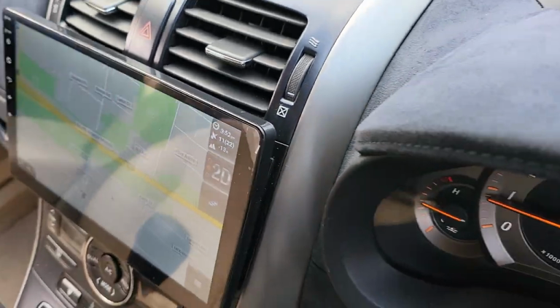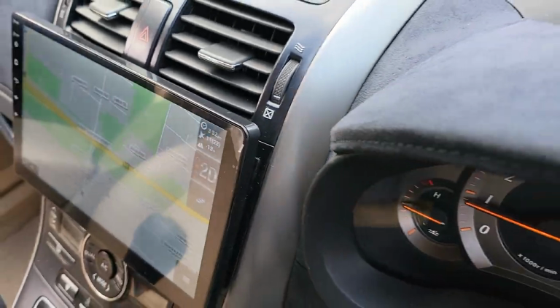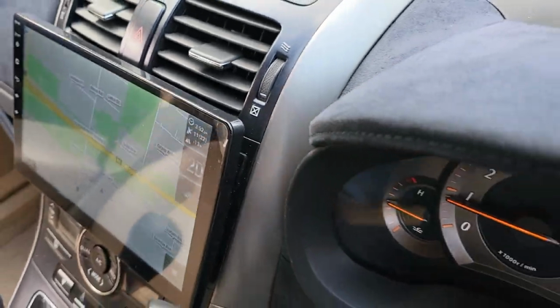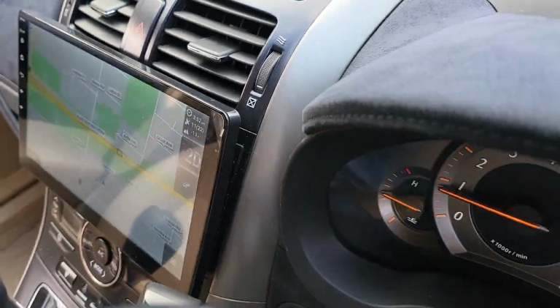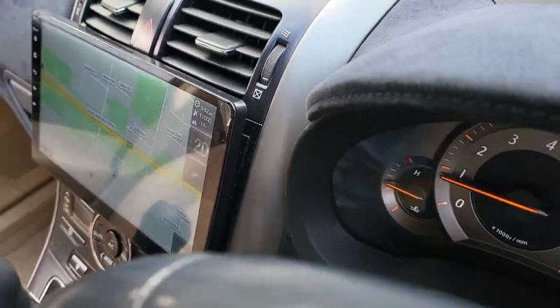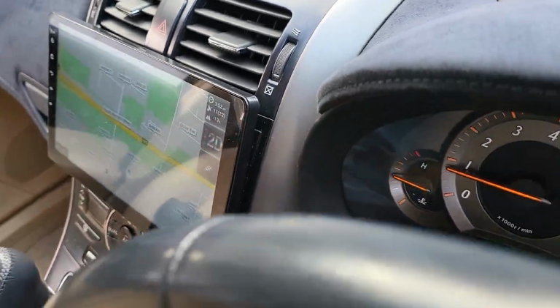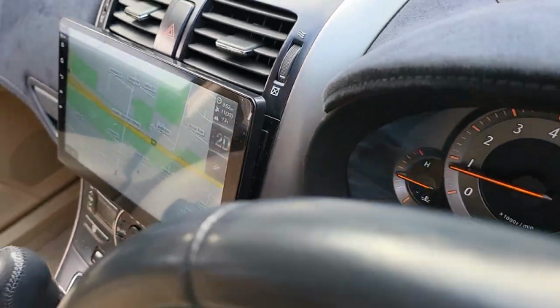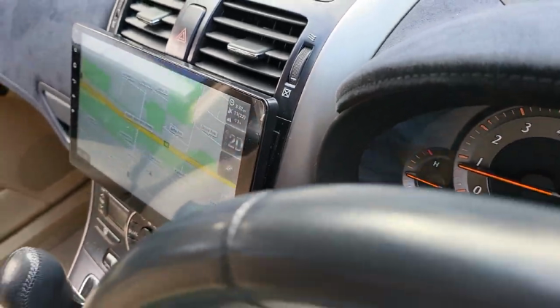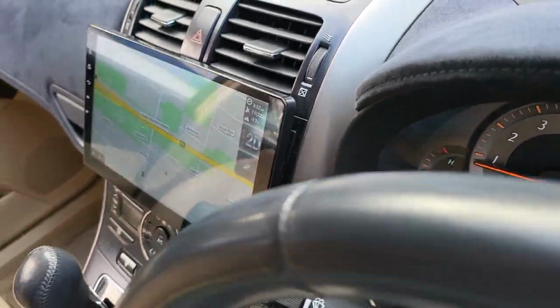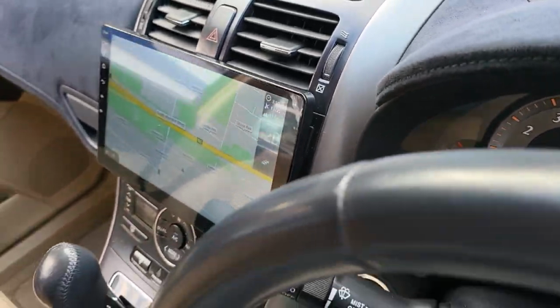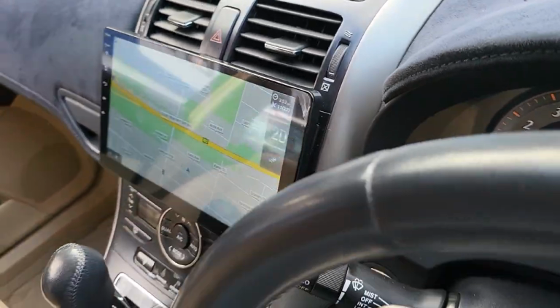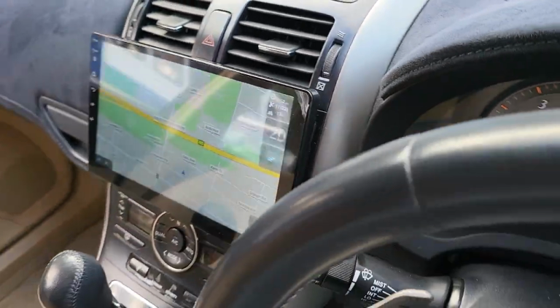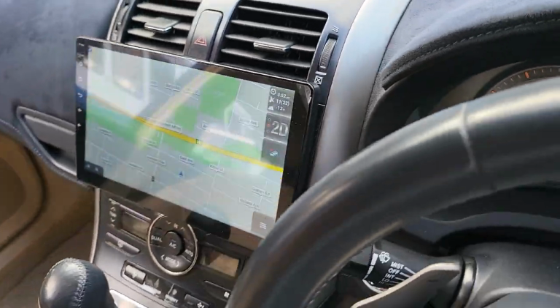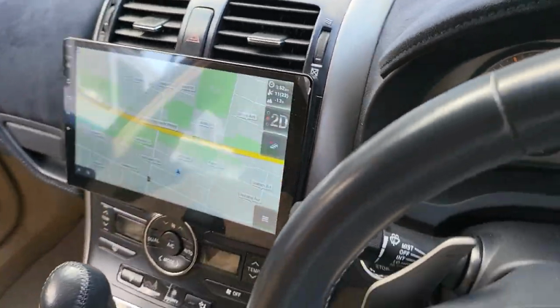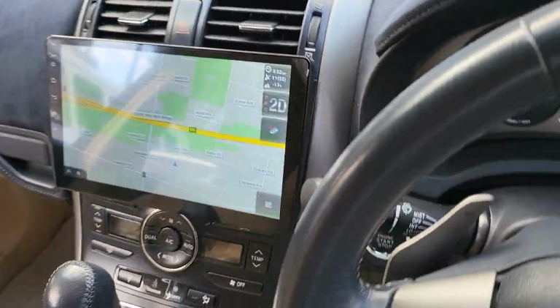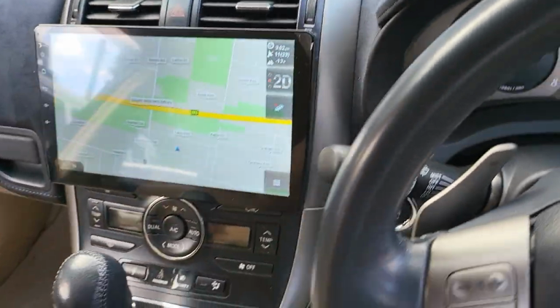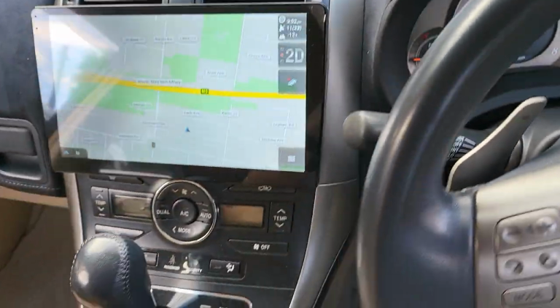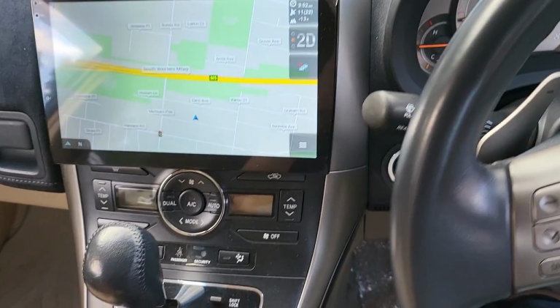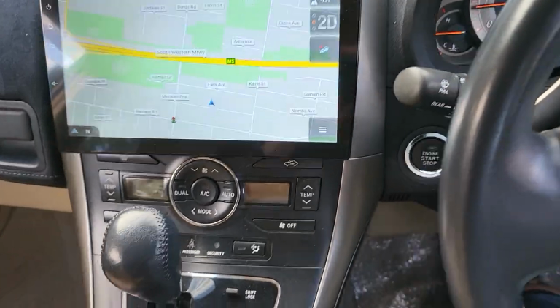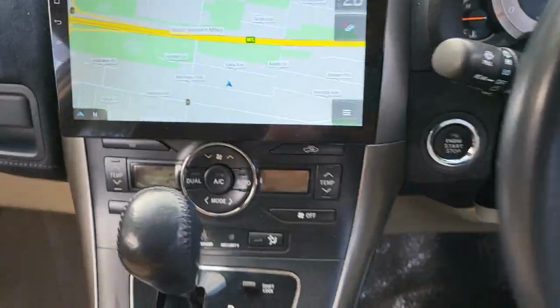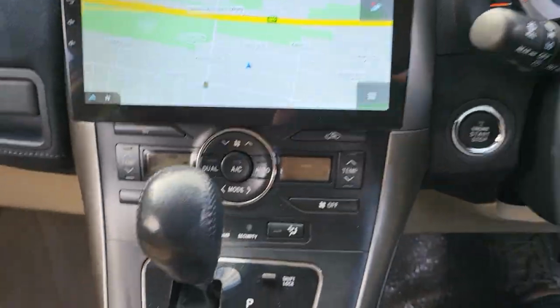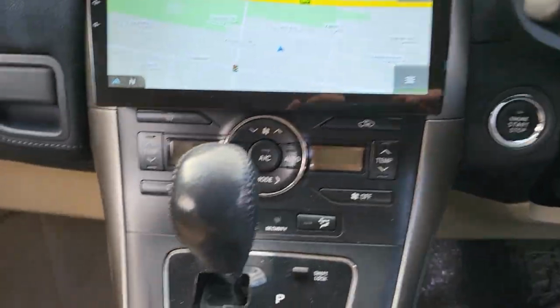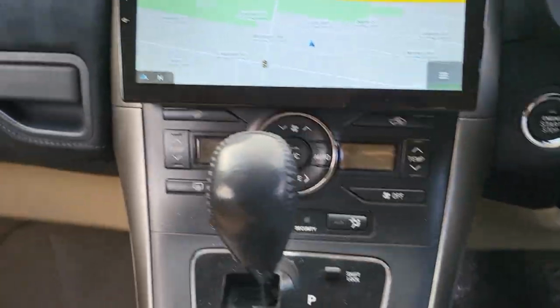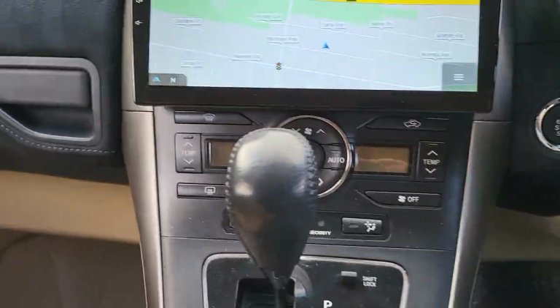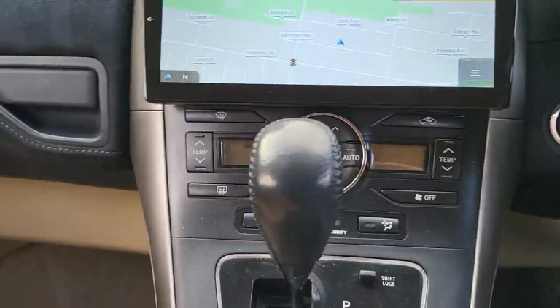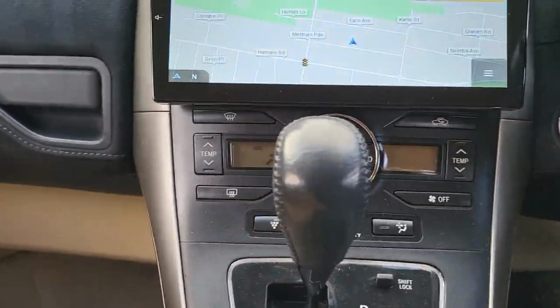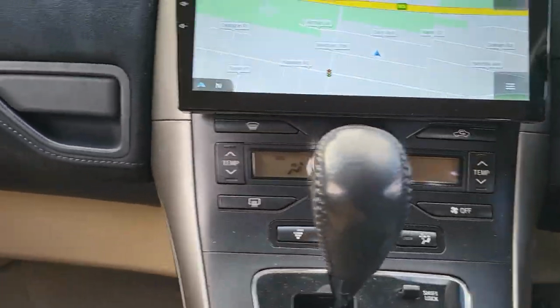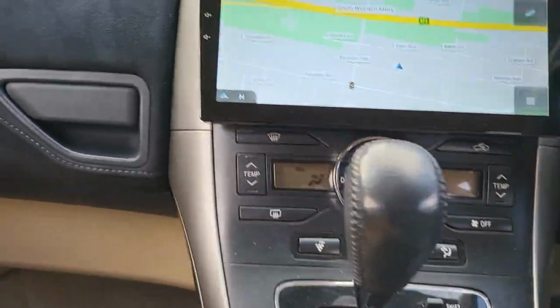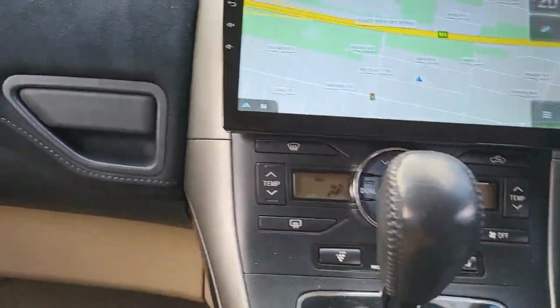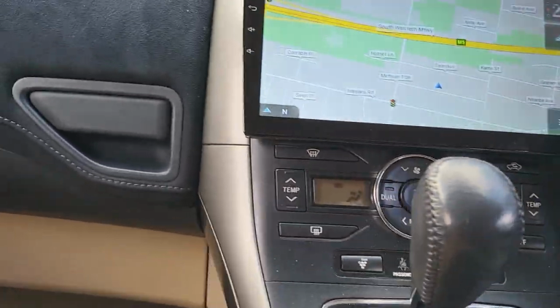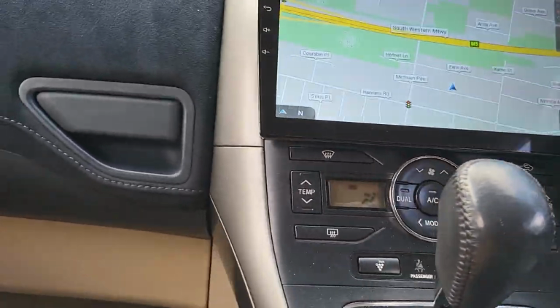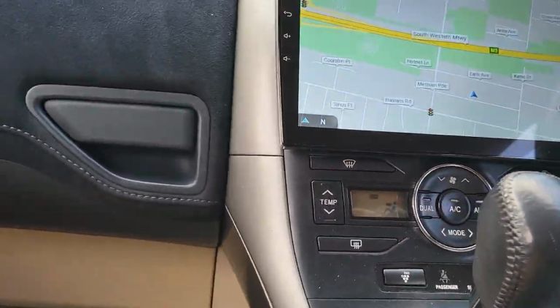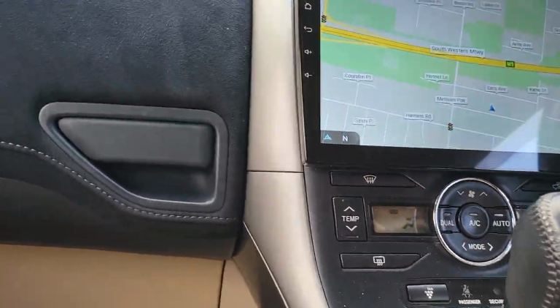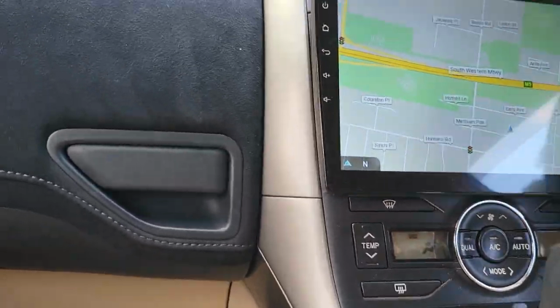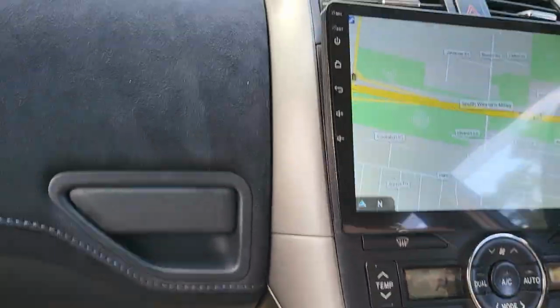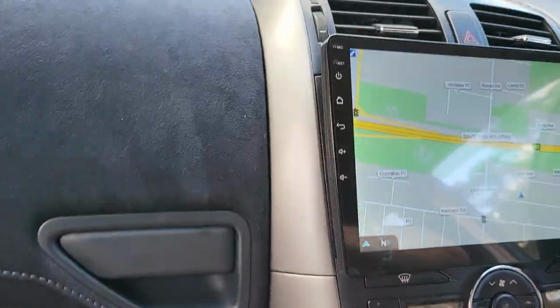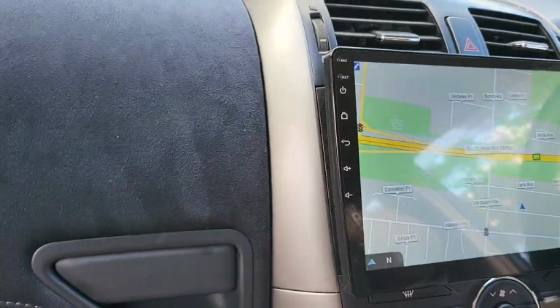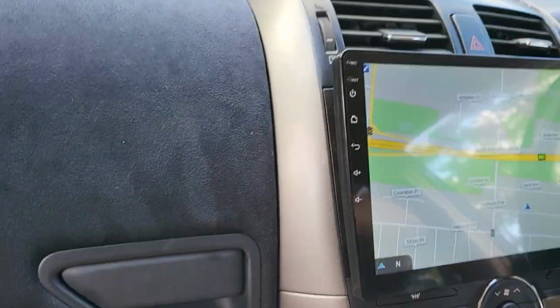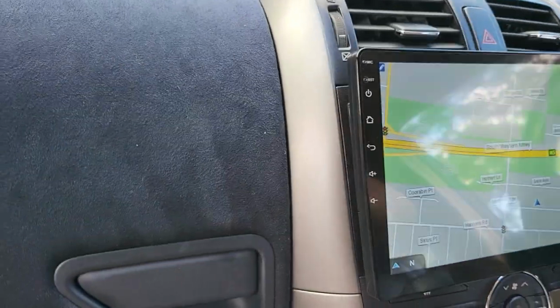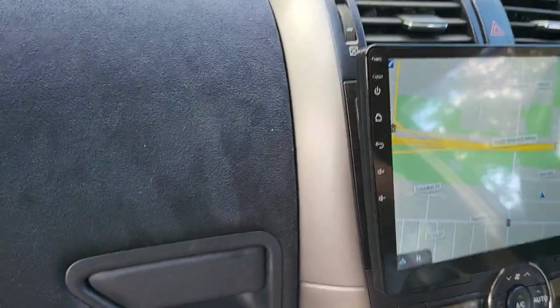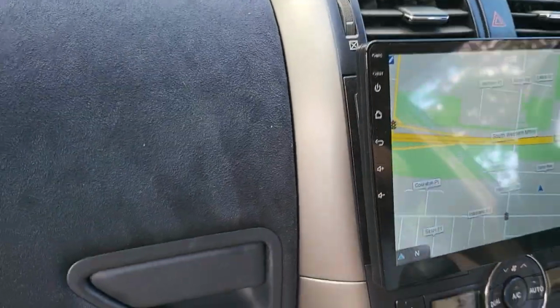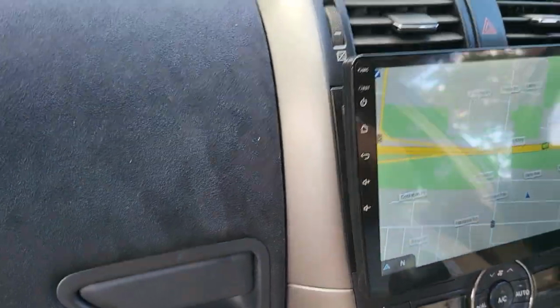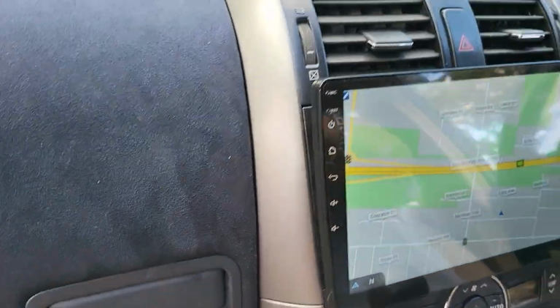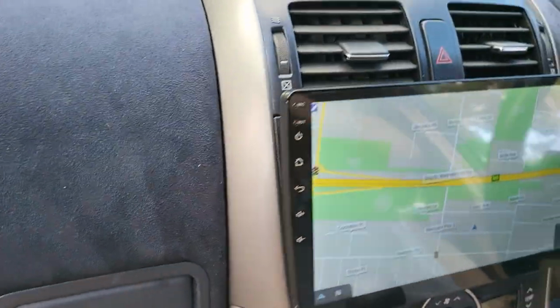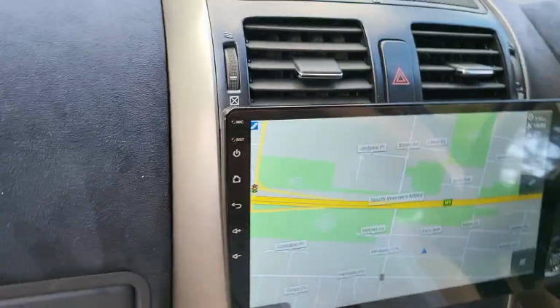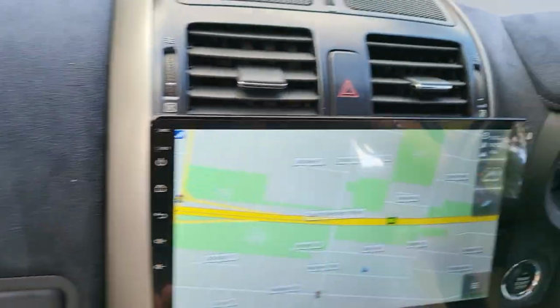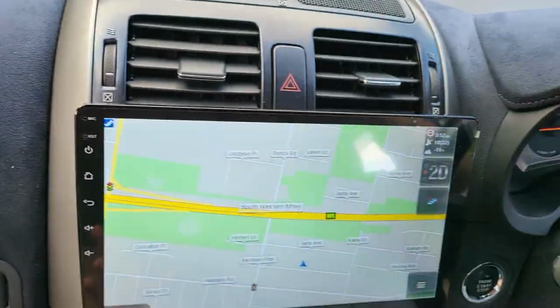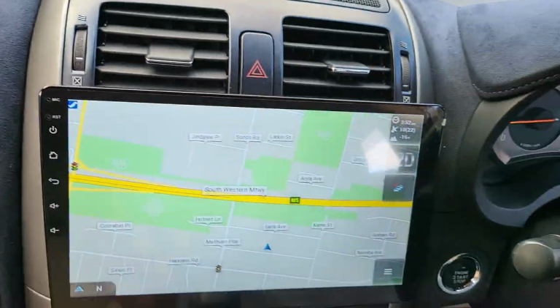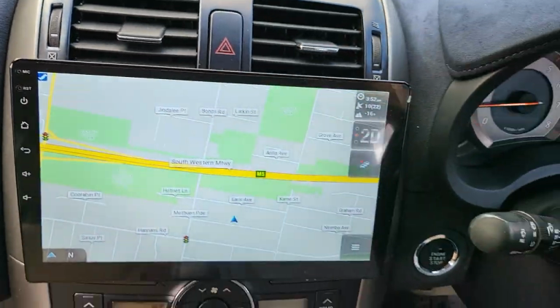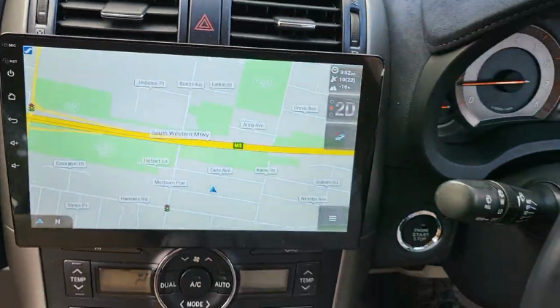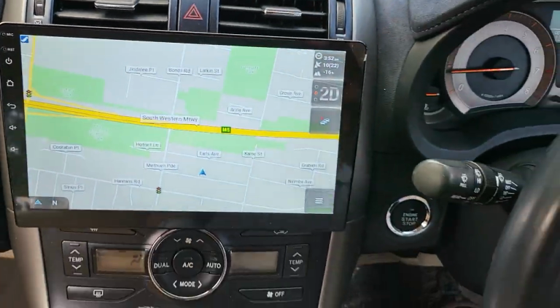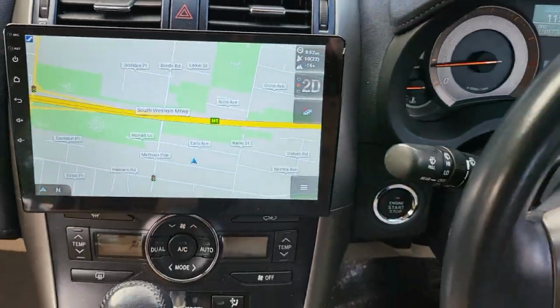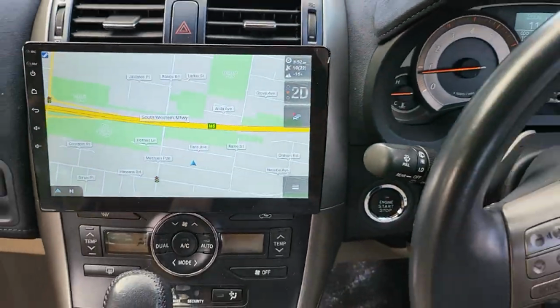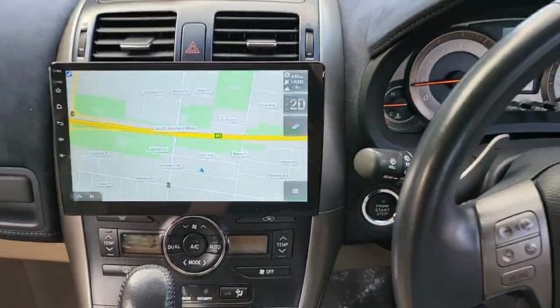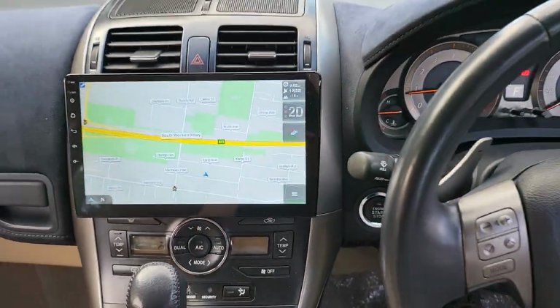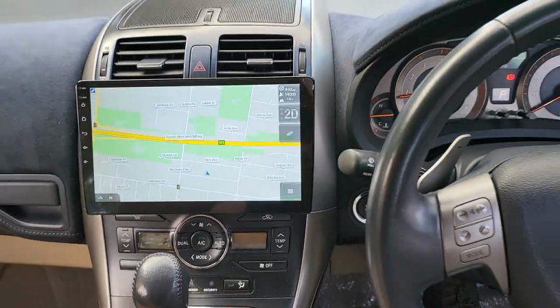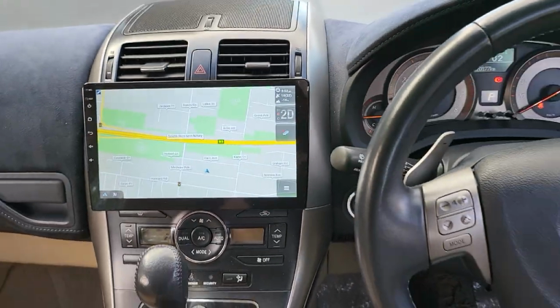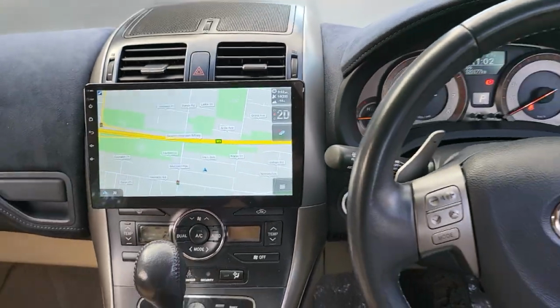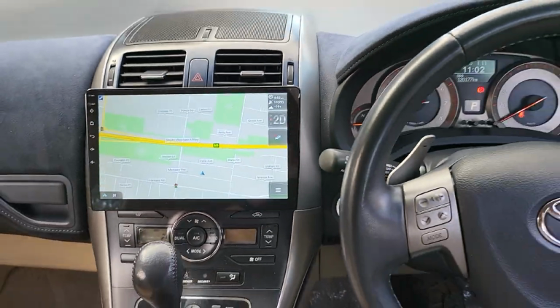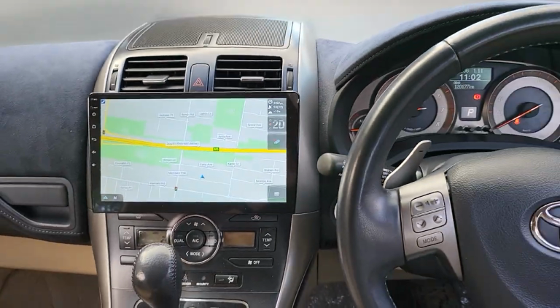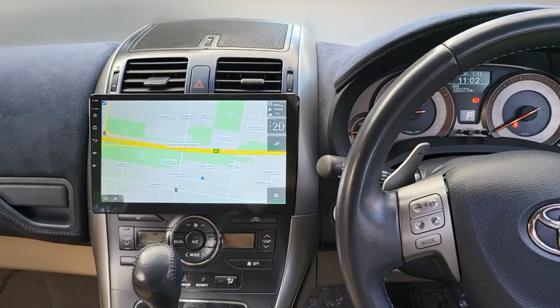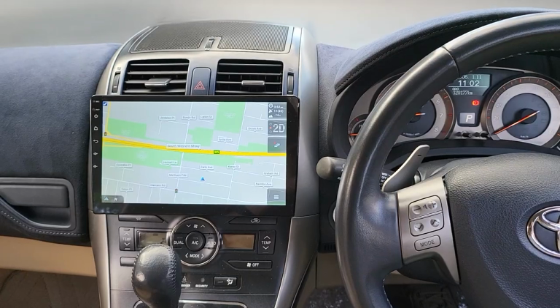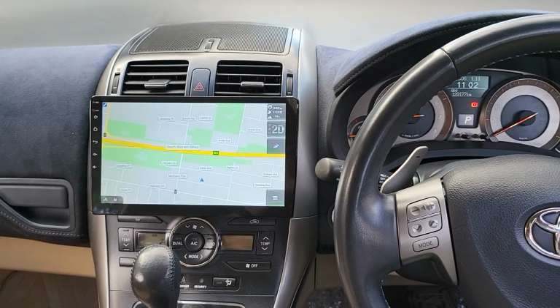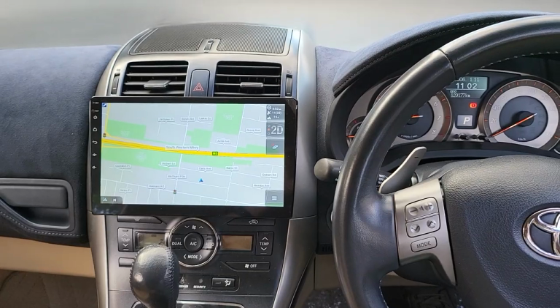You can see it doesn't block anything — easy to use.